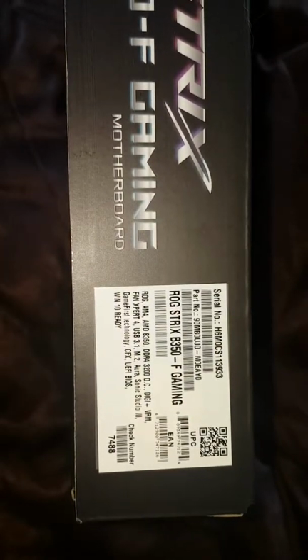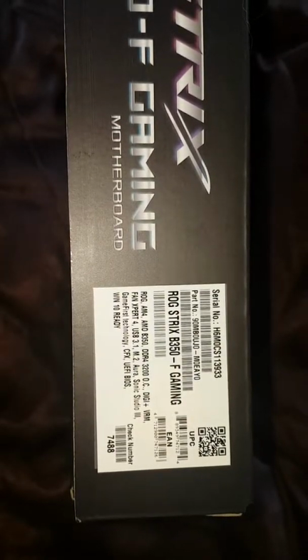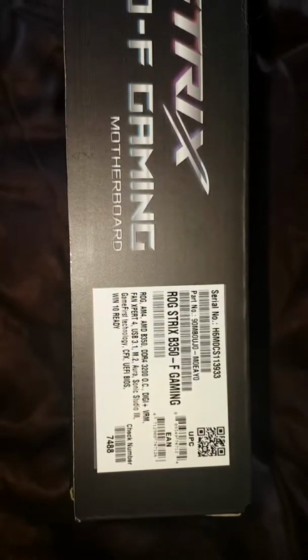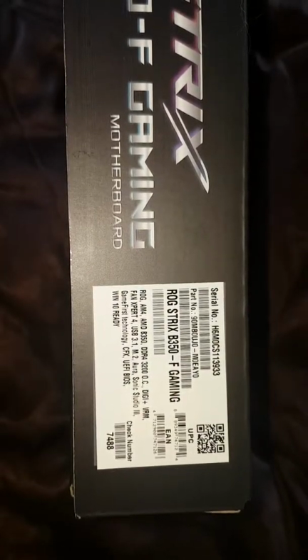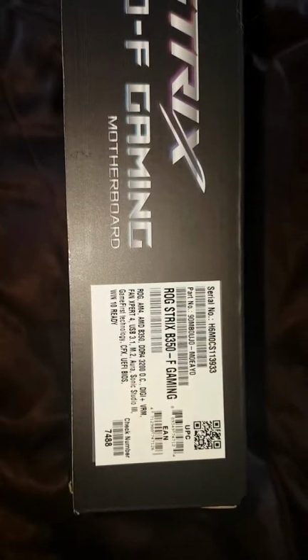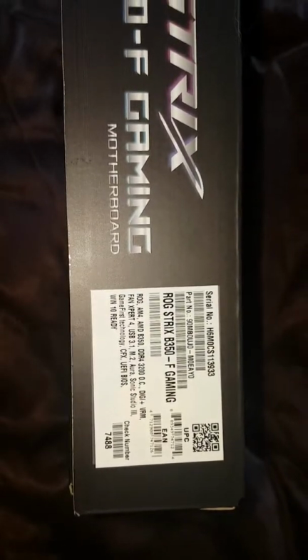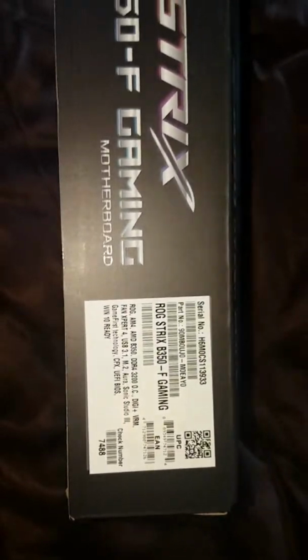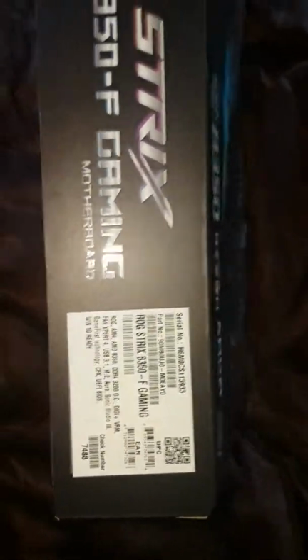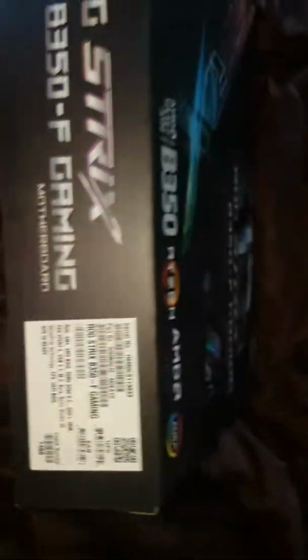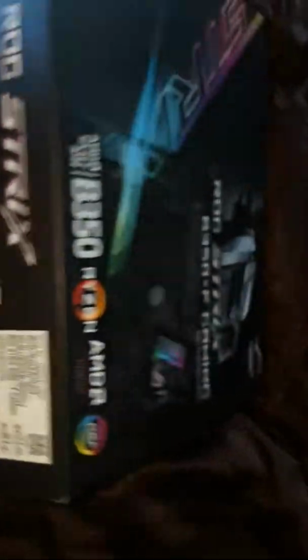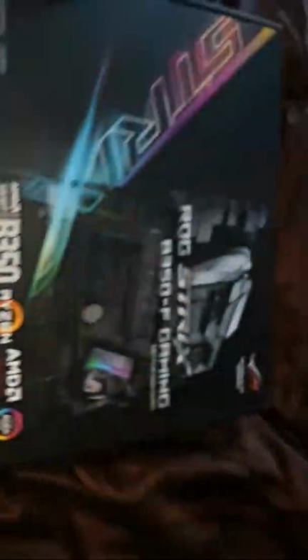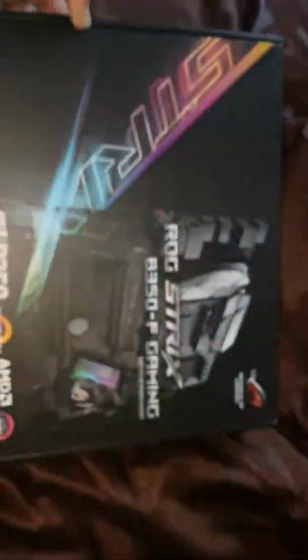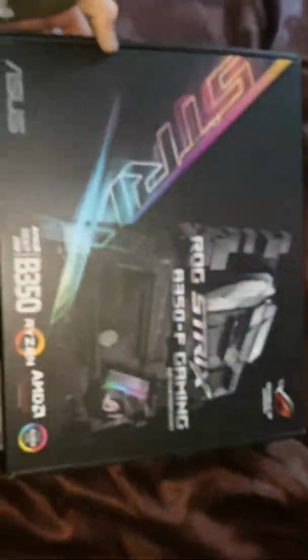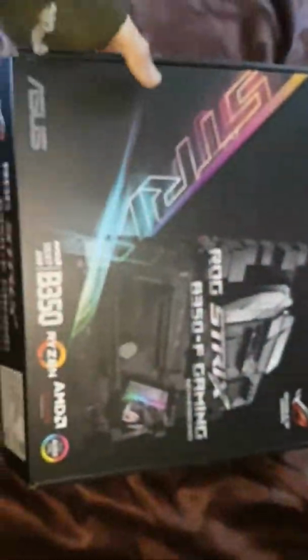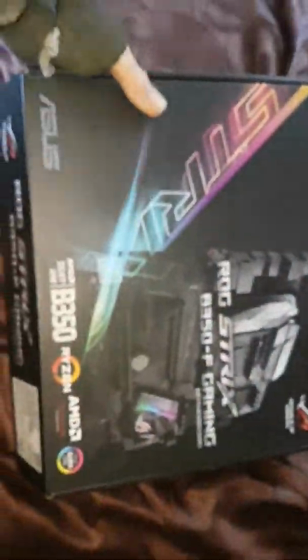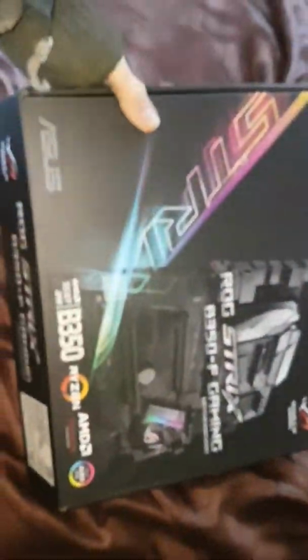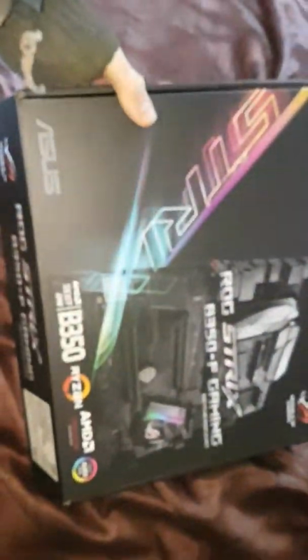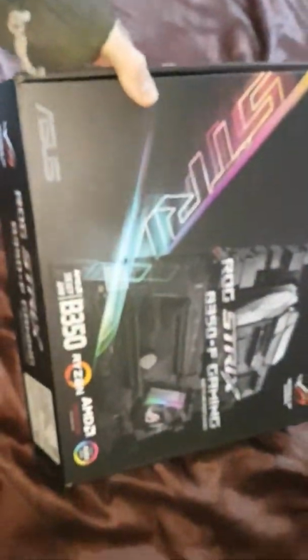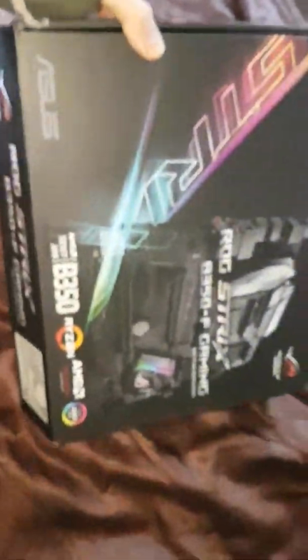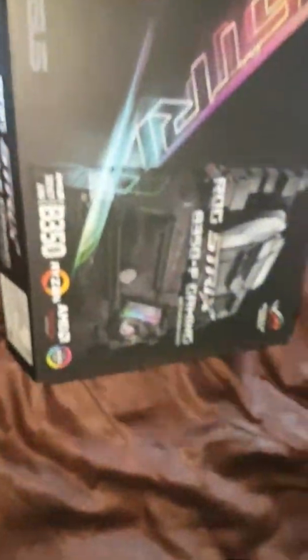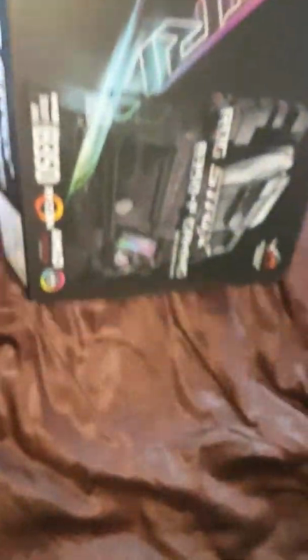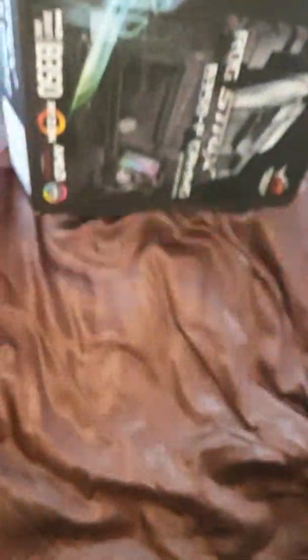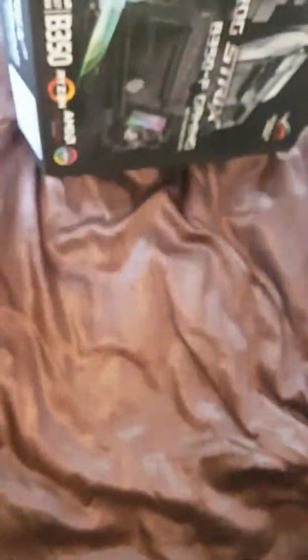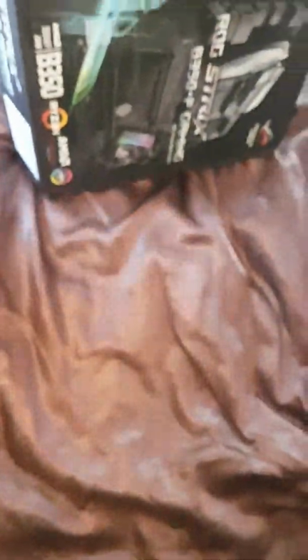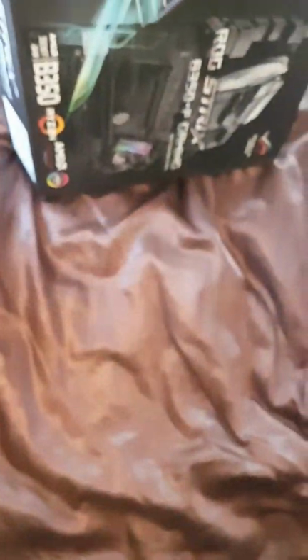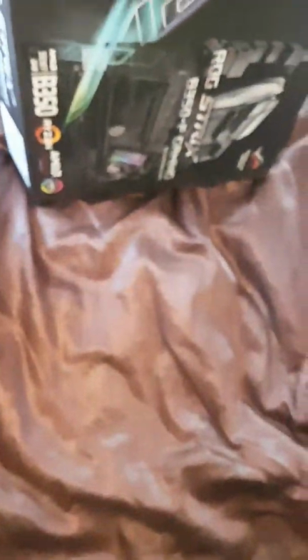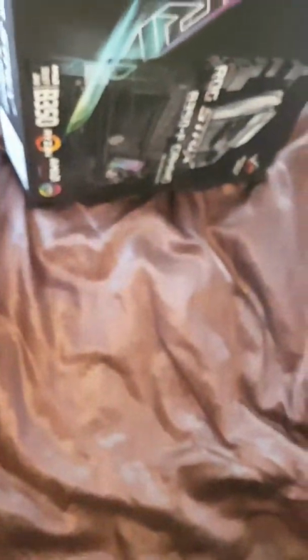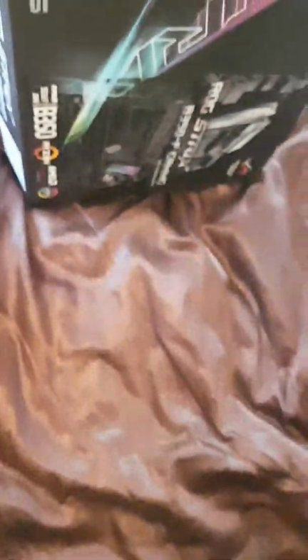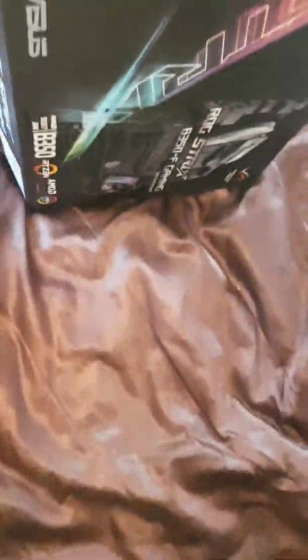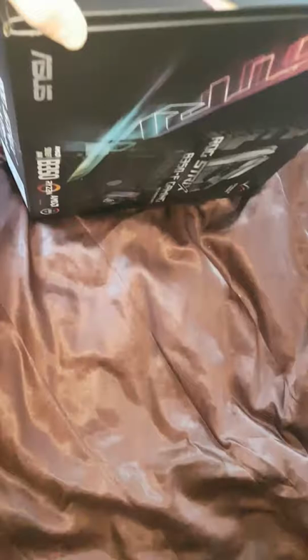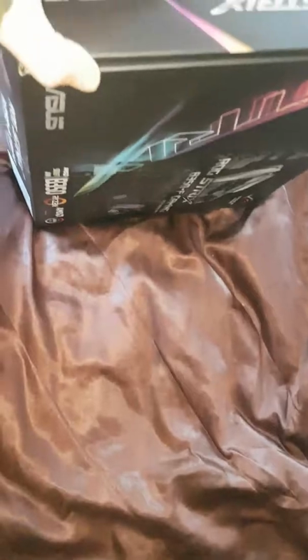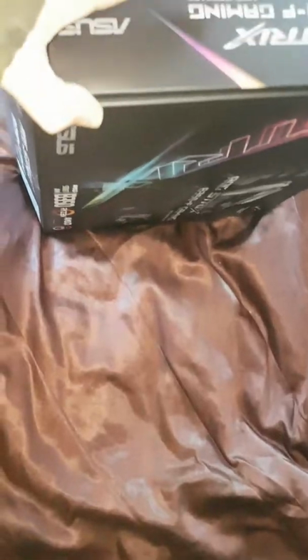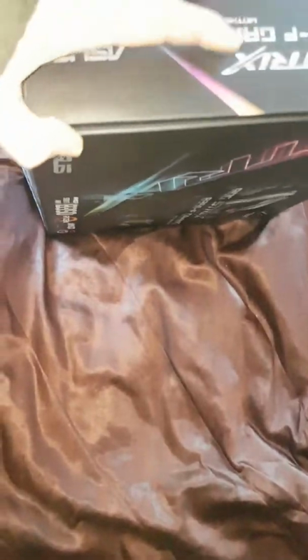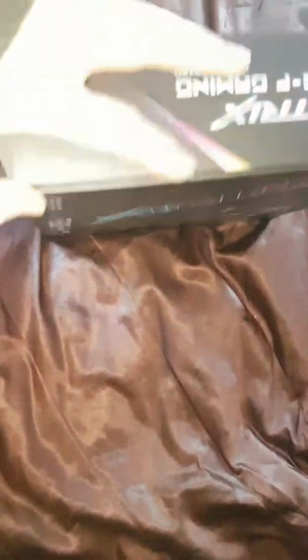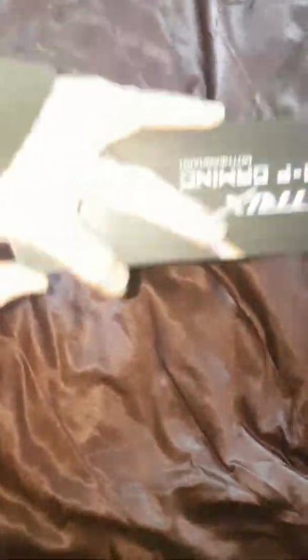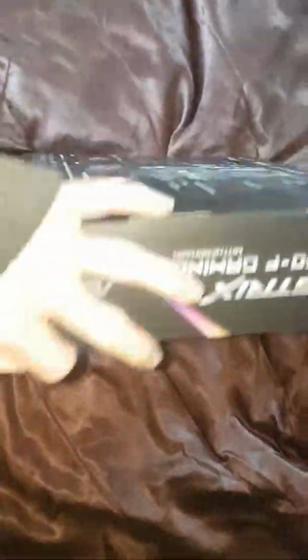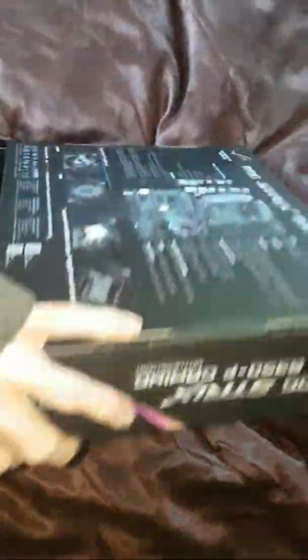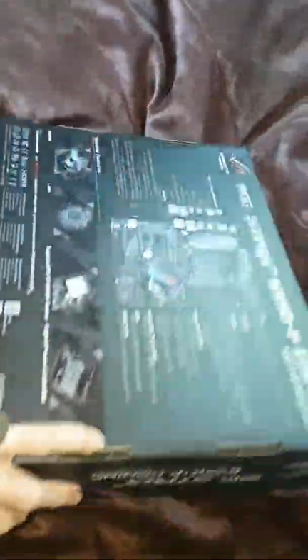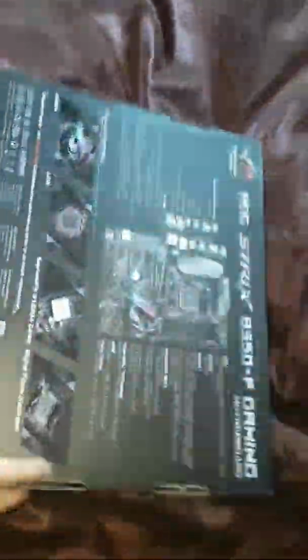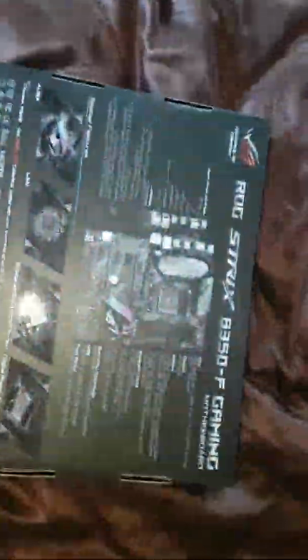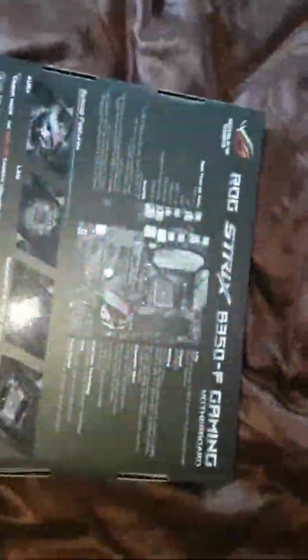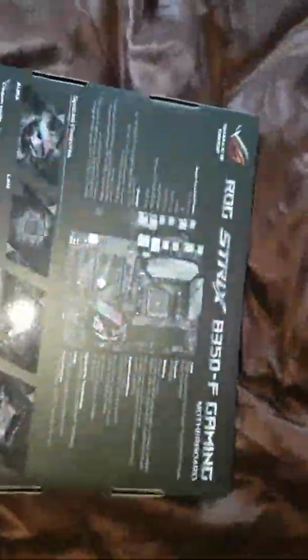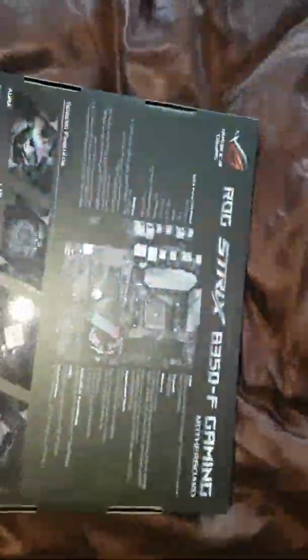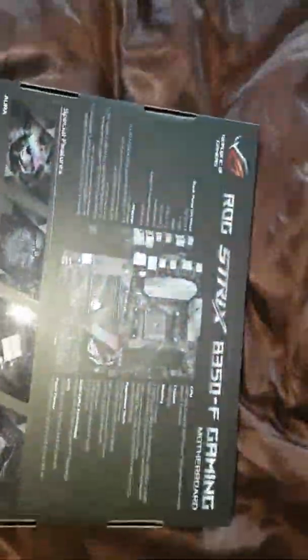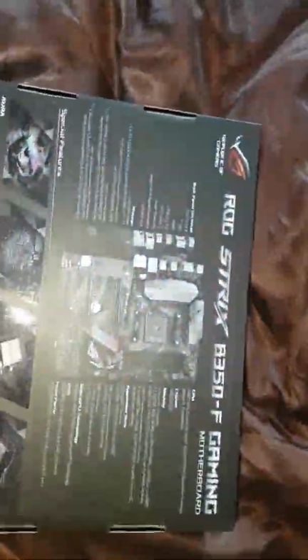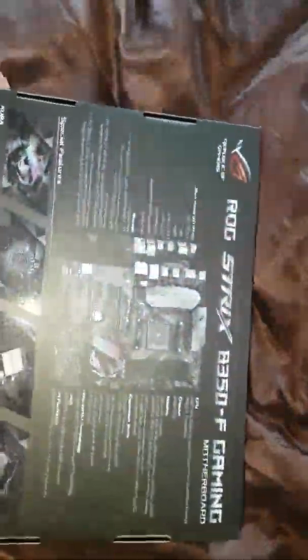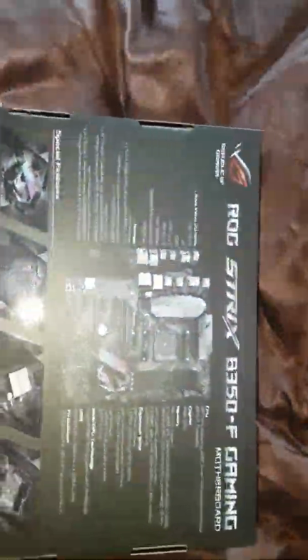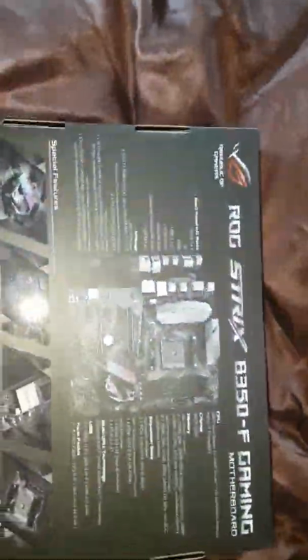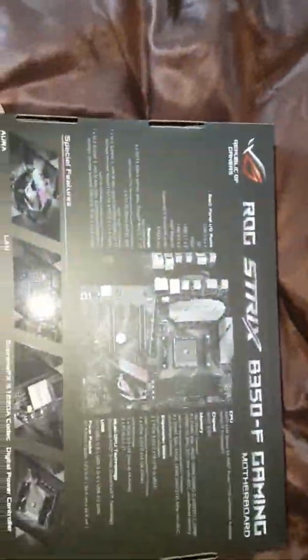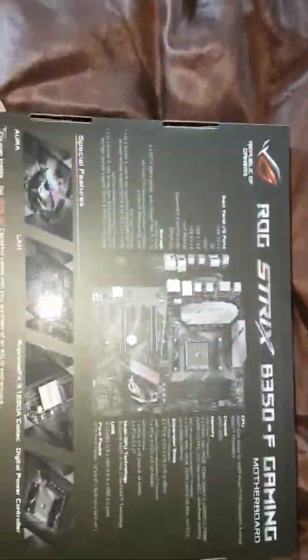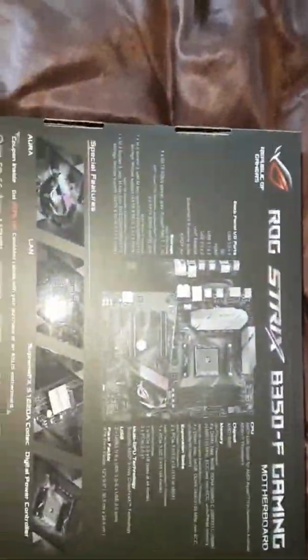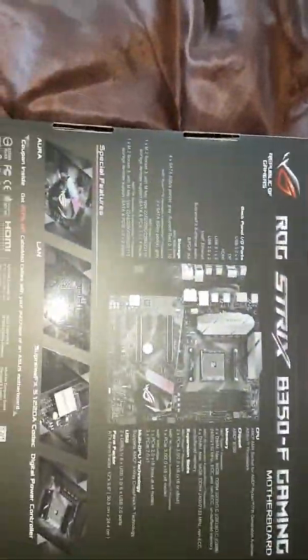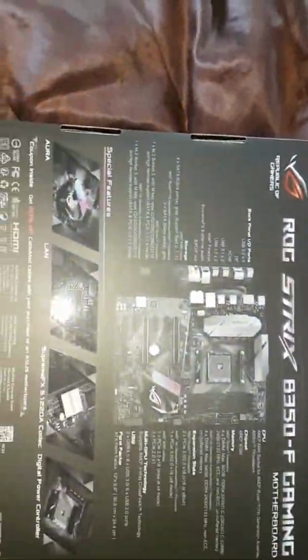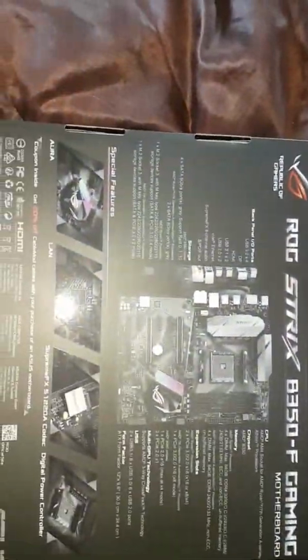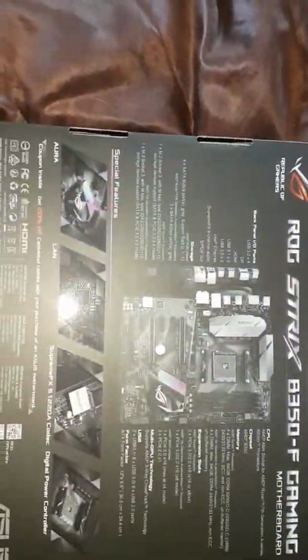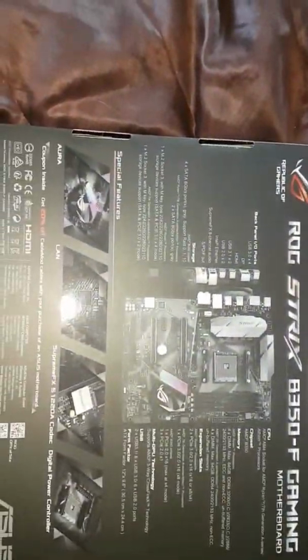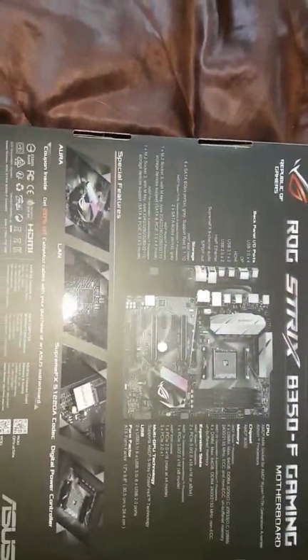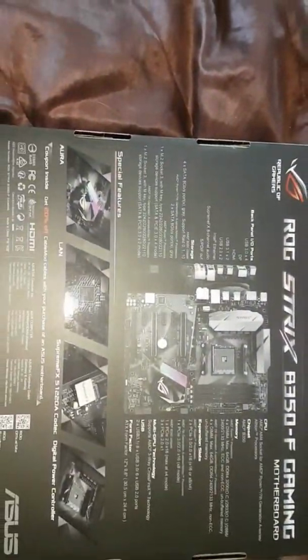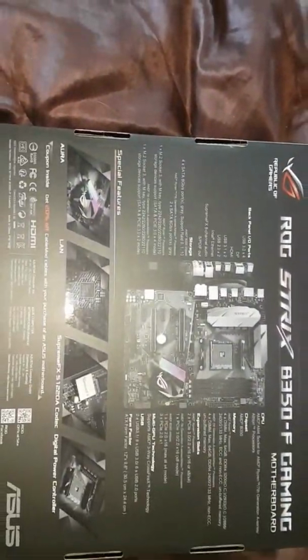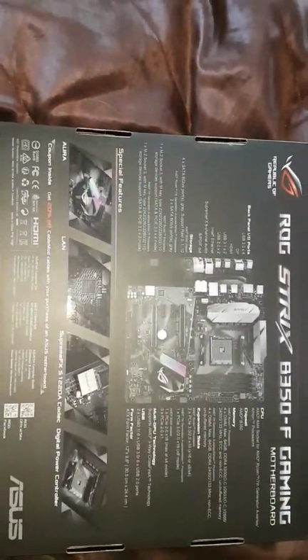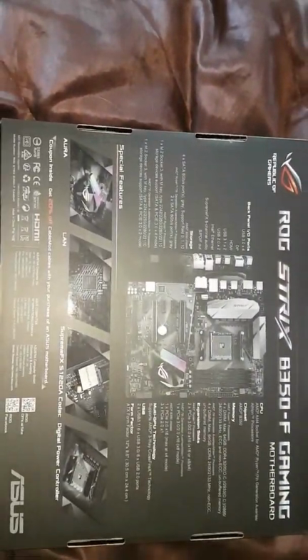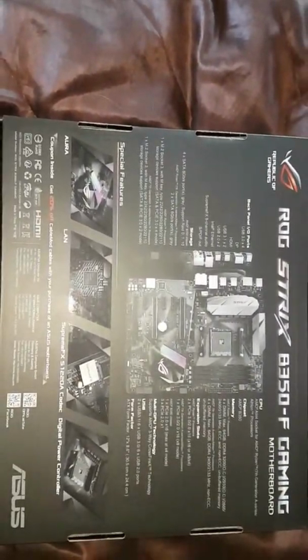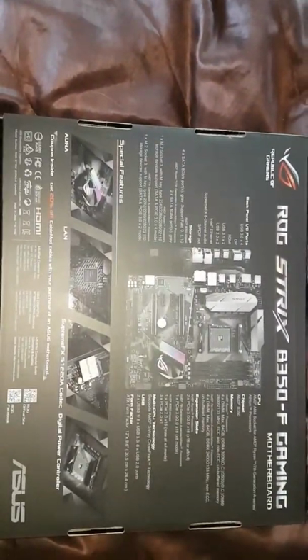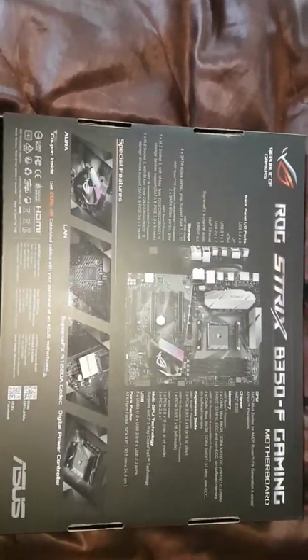Now this board was, I believe, about £111 I think it came to in total.